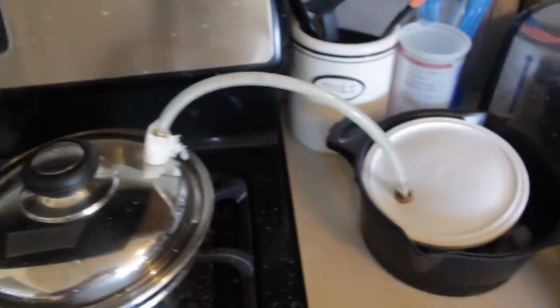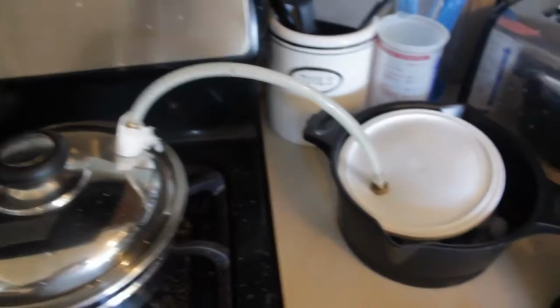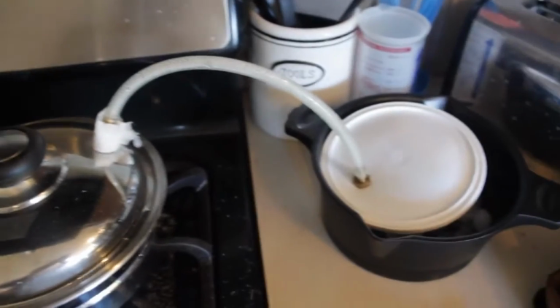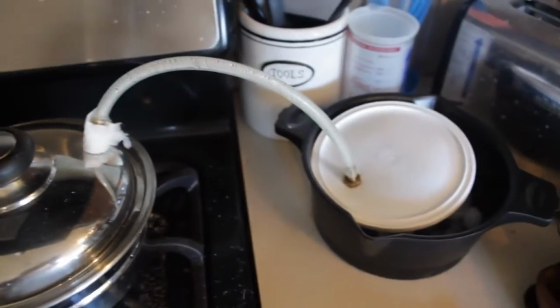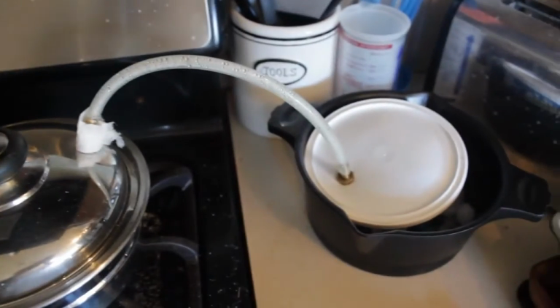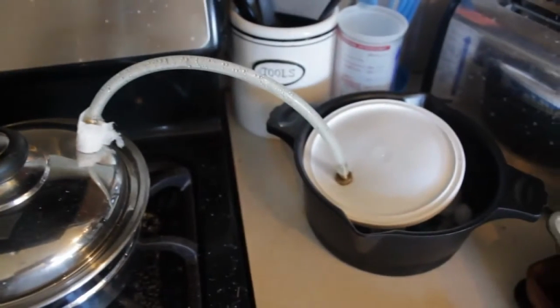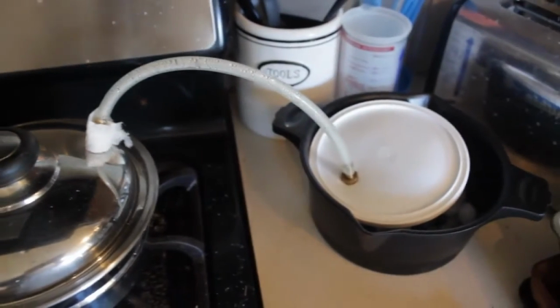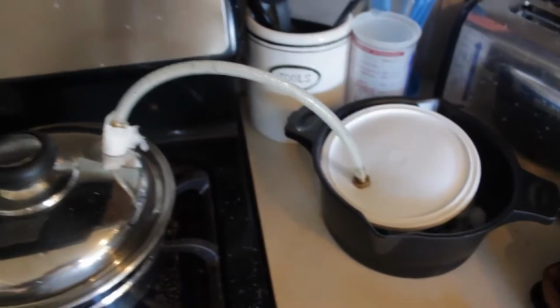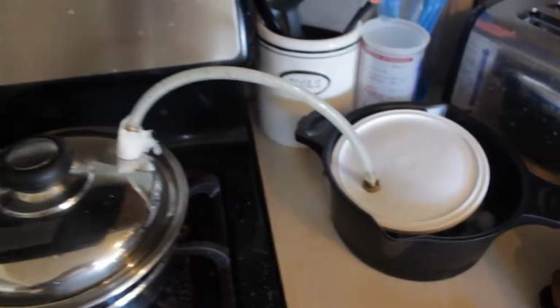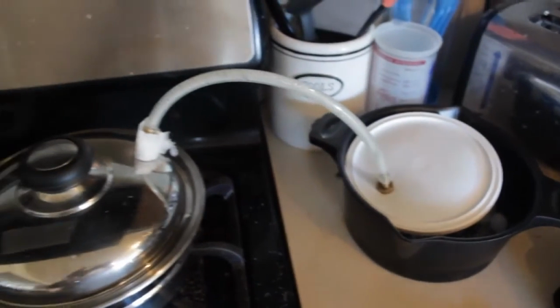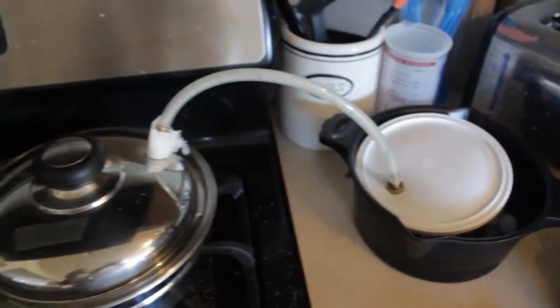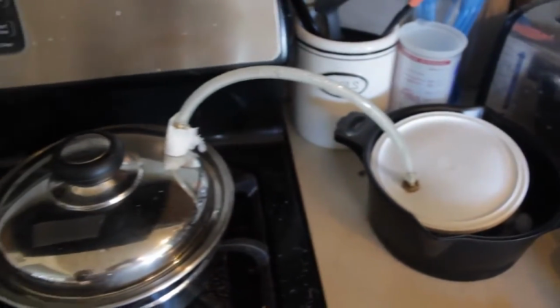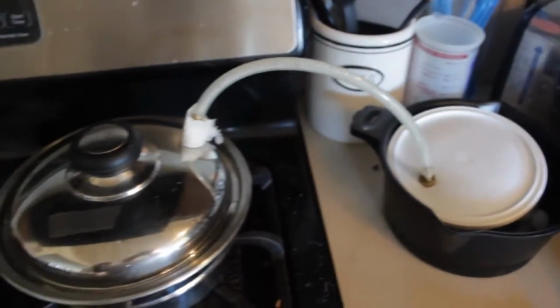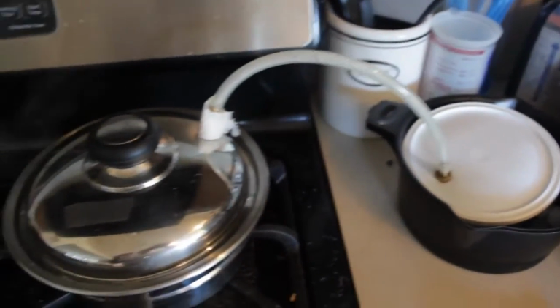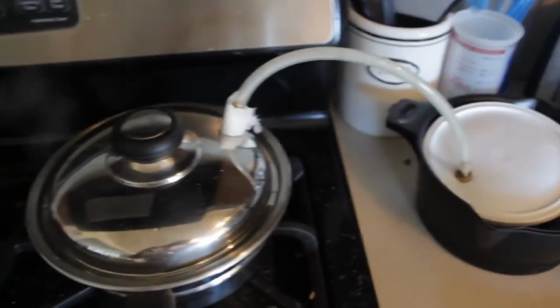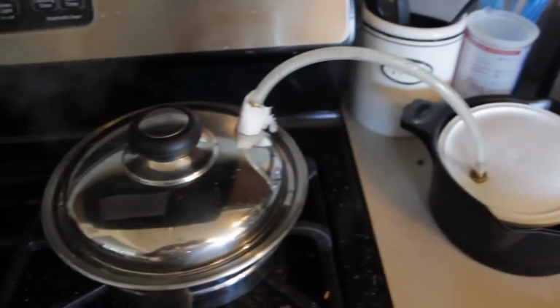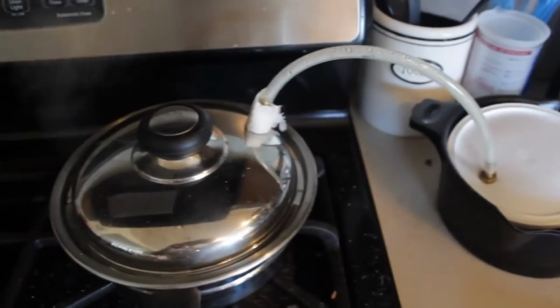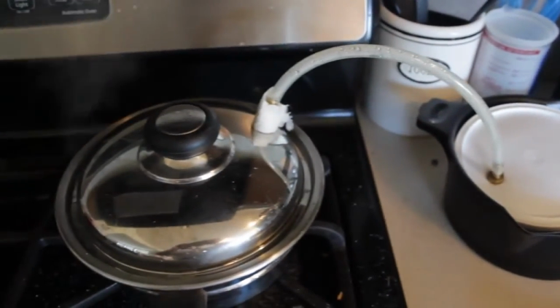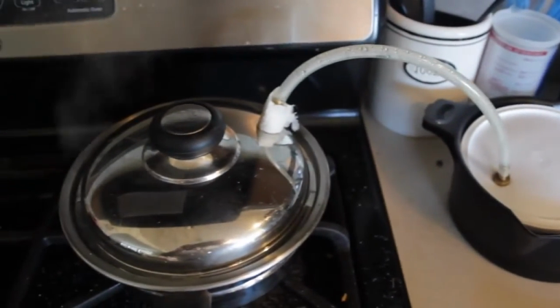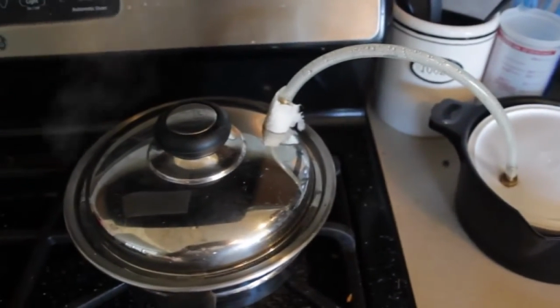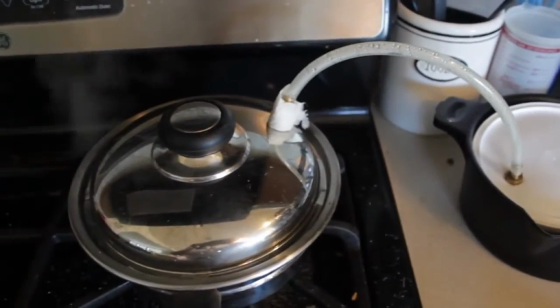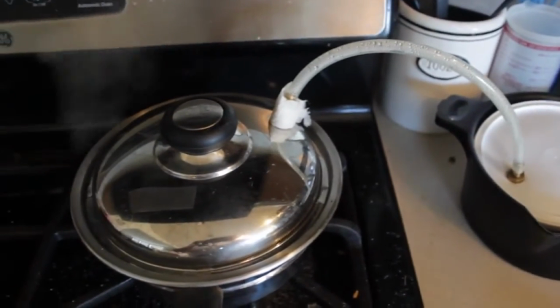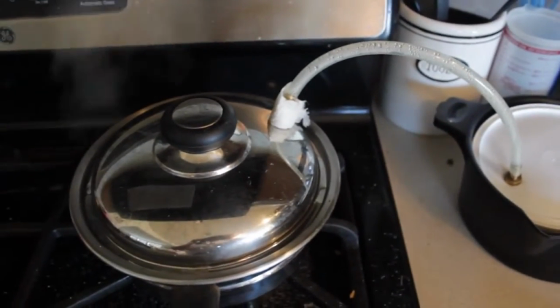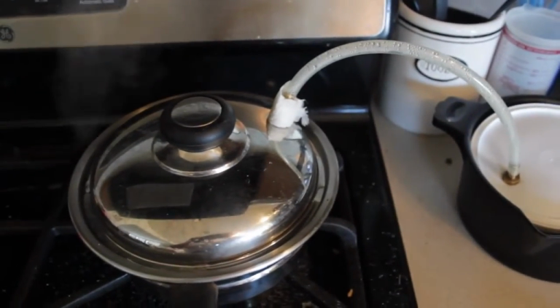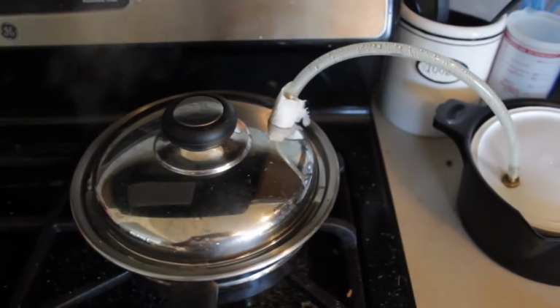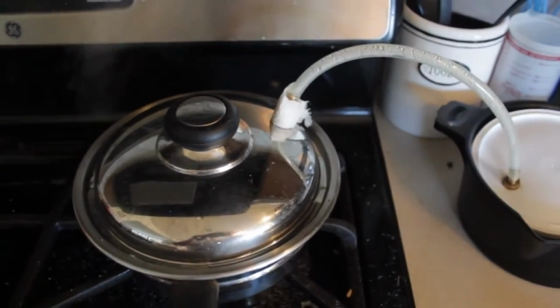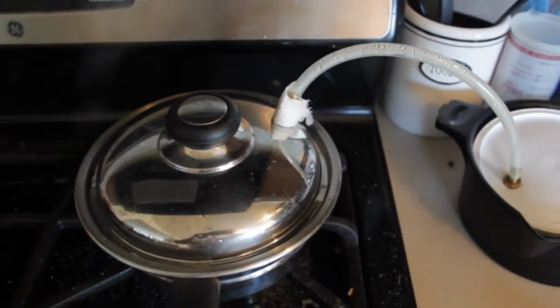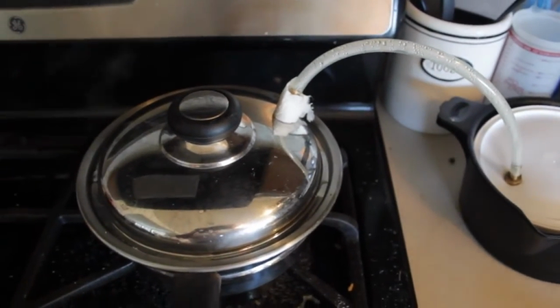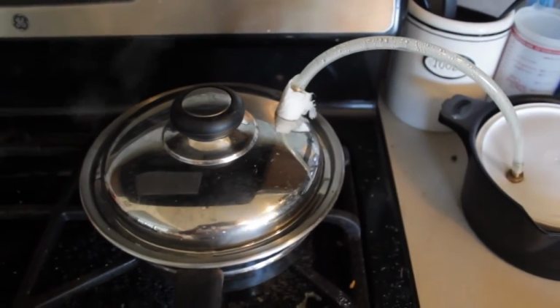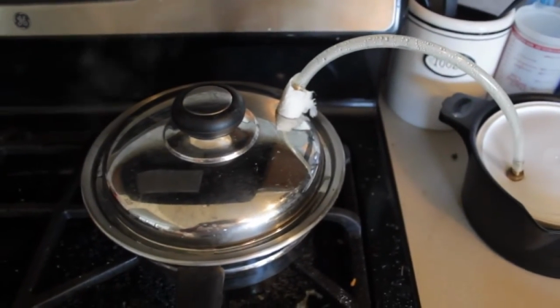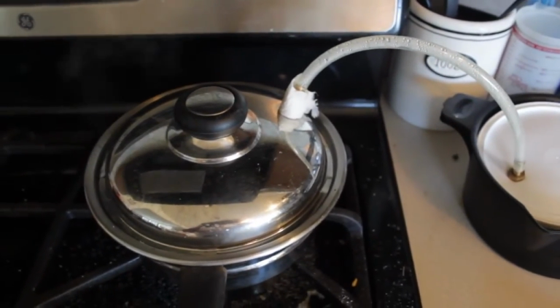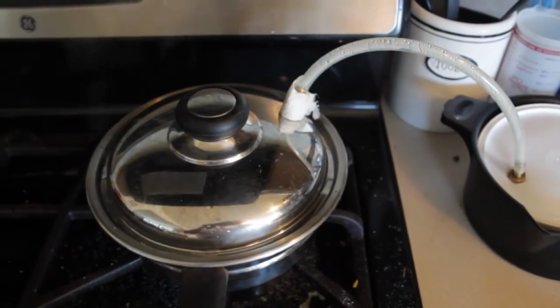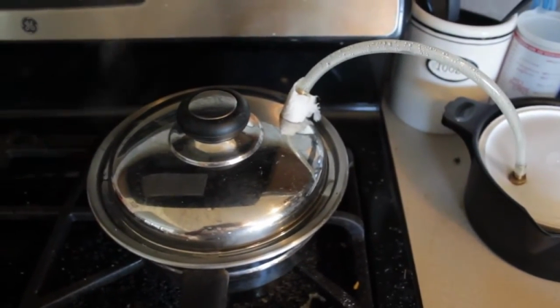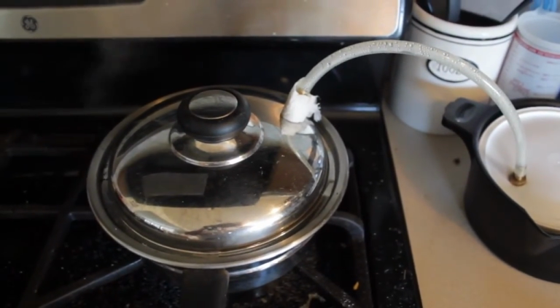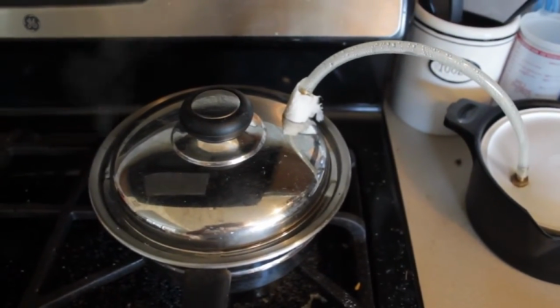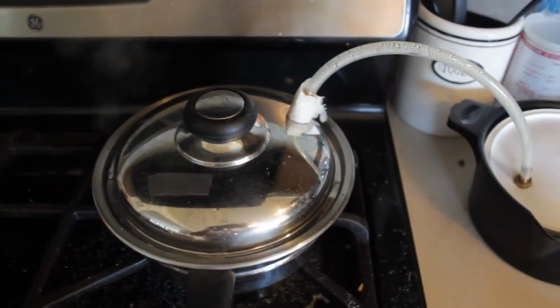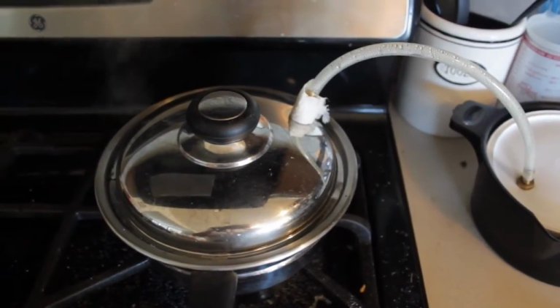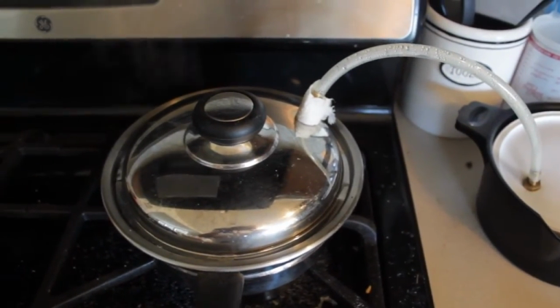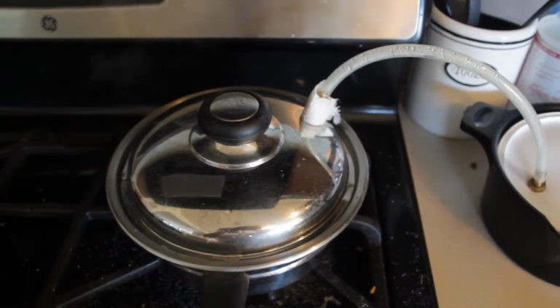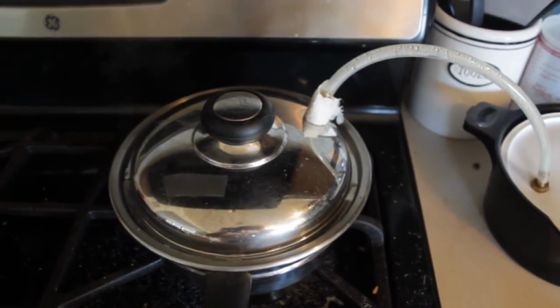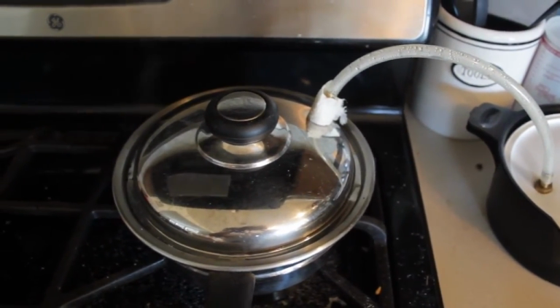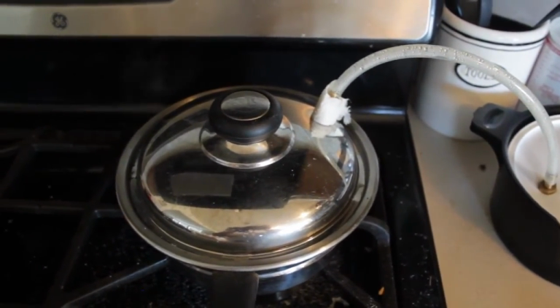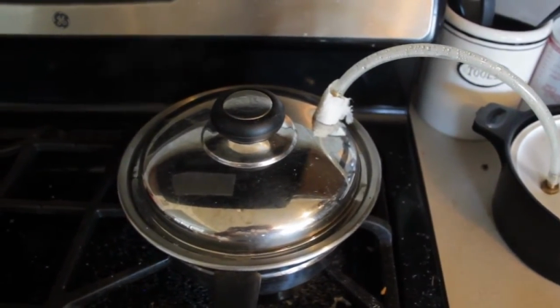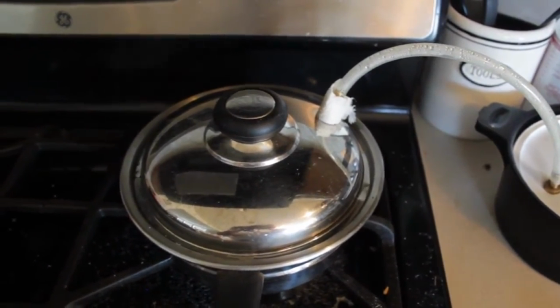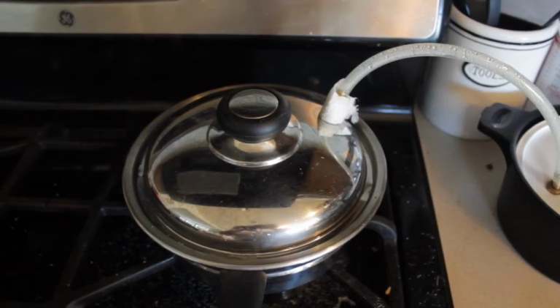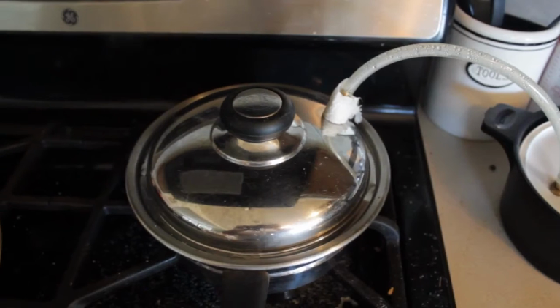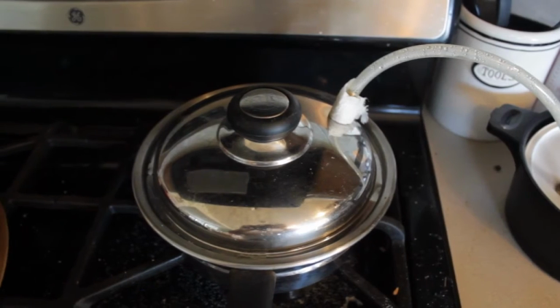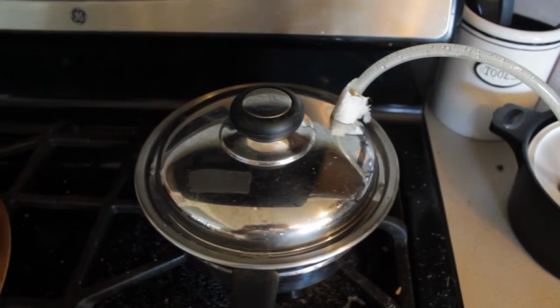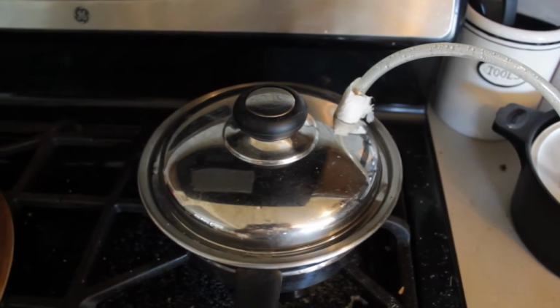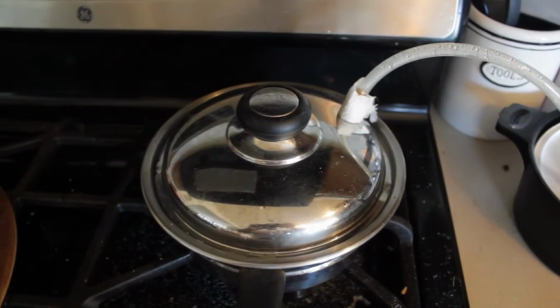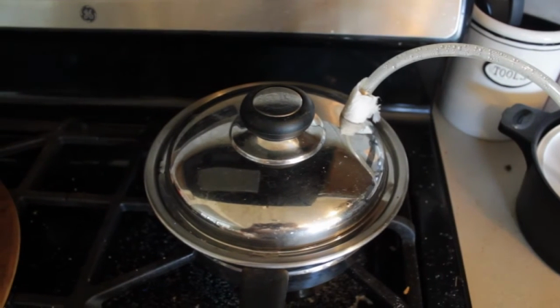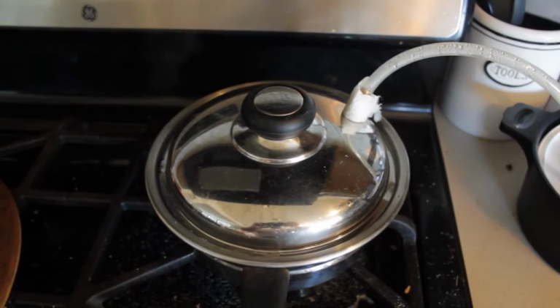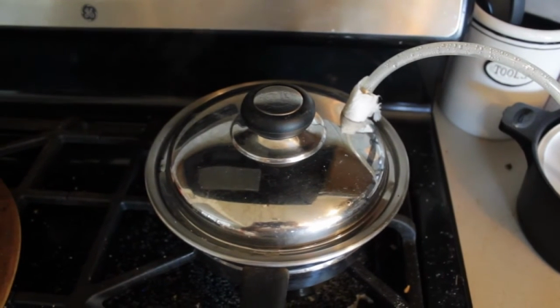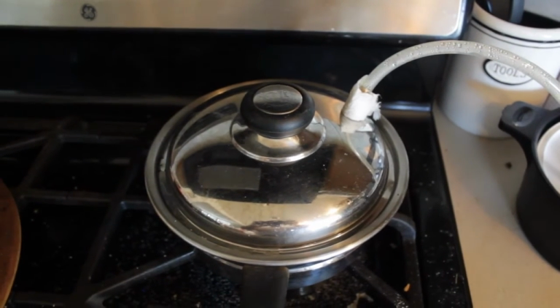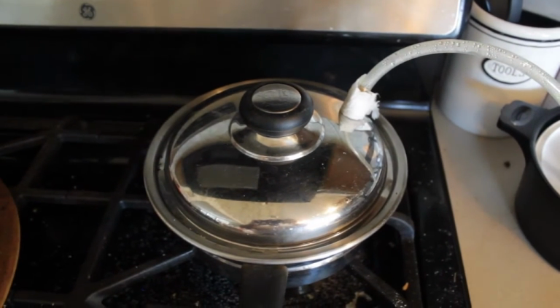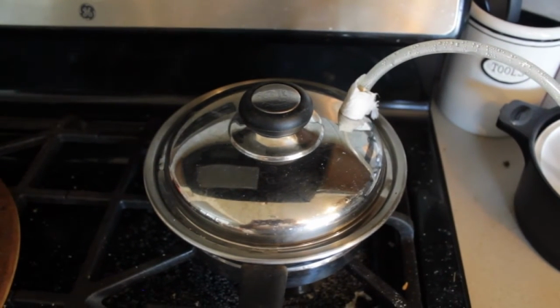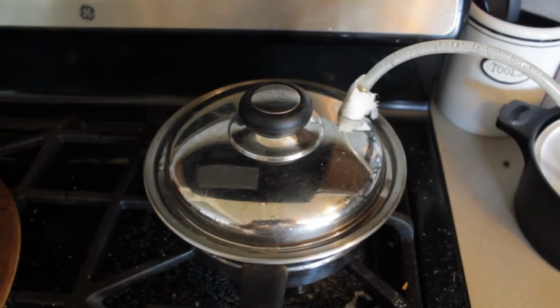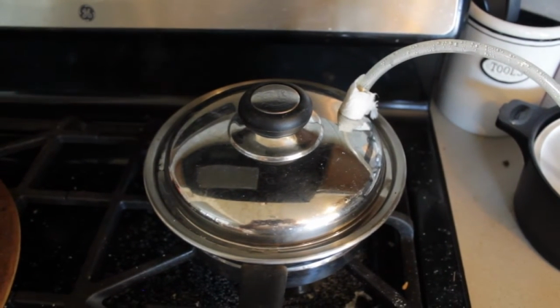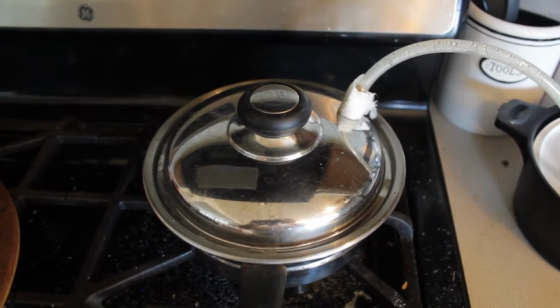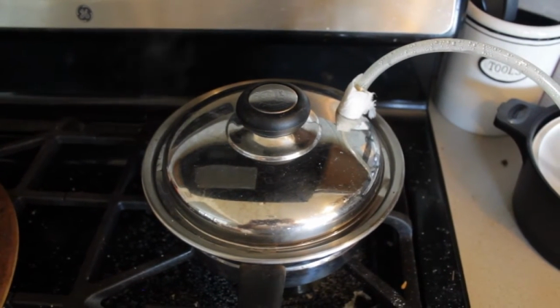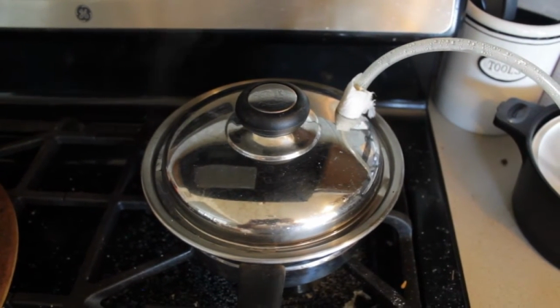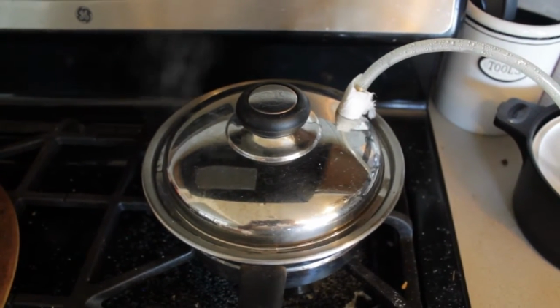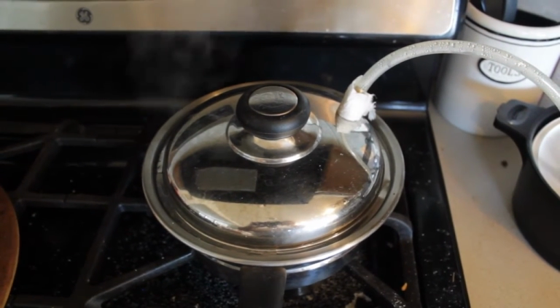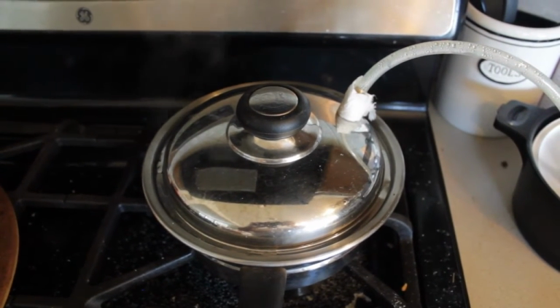So there you go. Distilling water is really simple — it's kind of idiot proof. You distill water every time you cook.